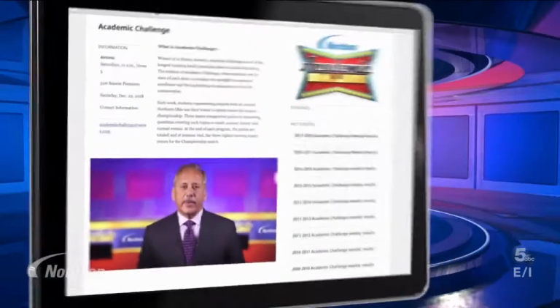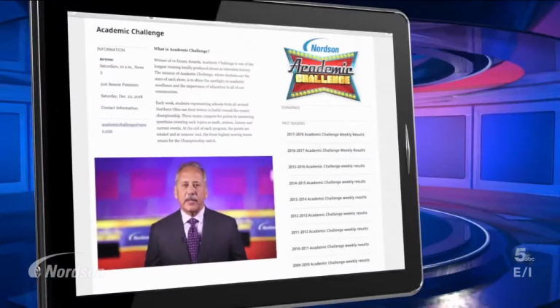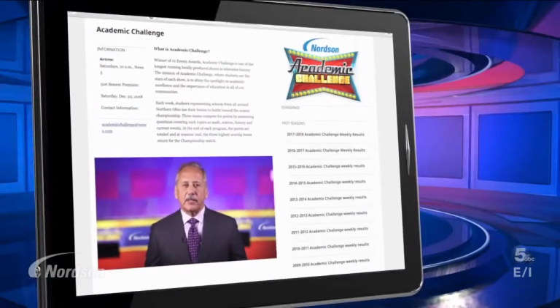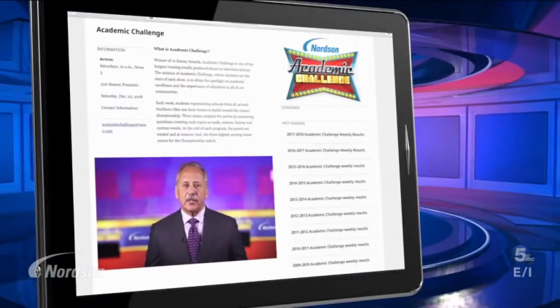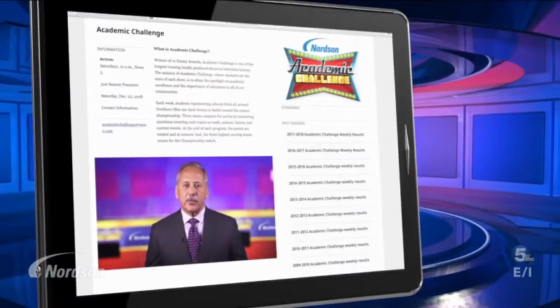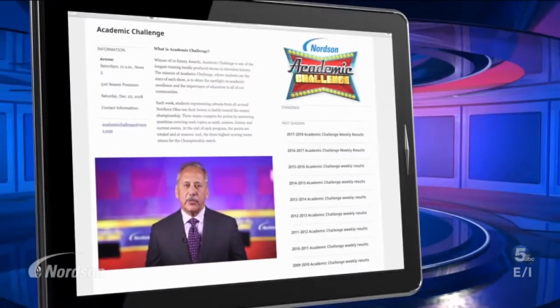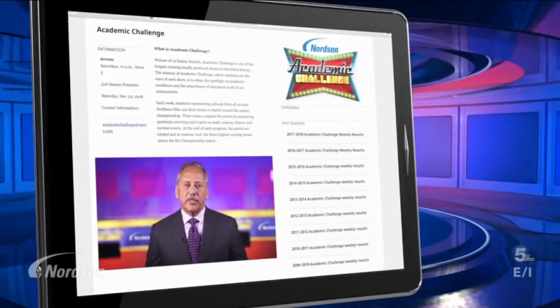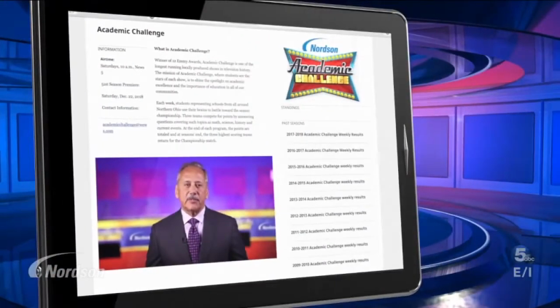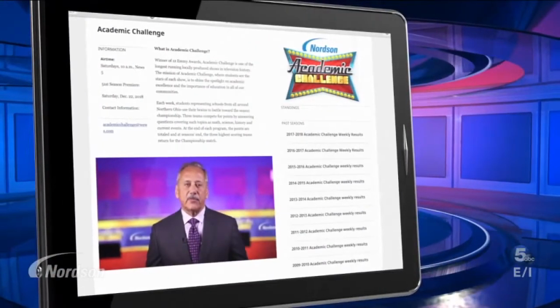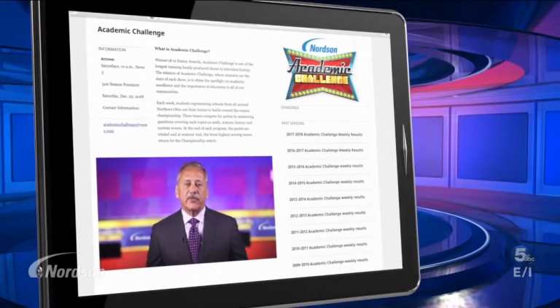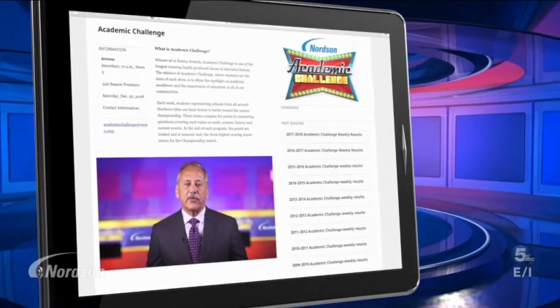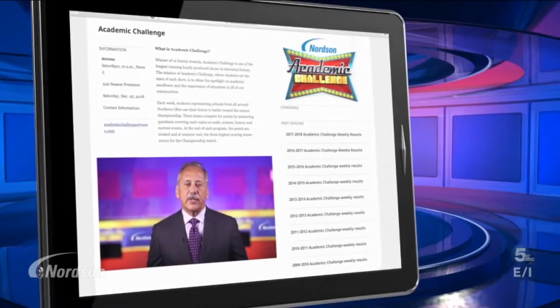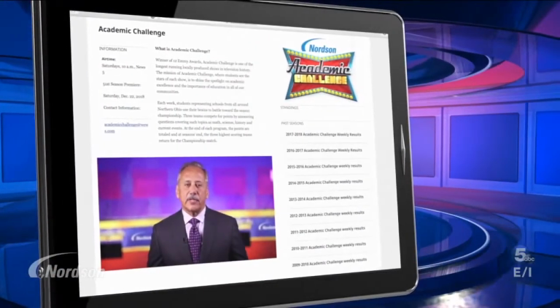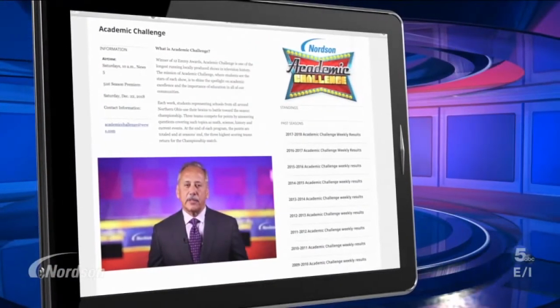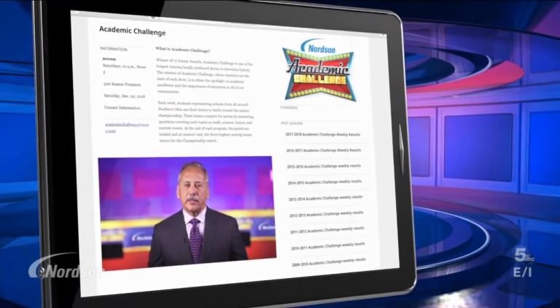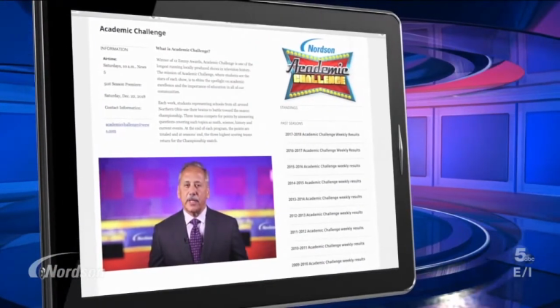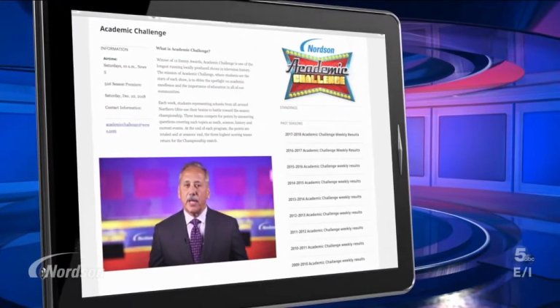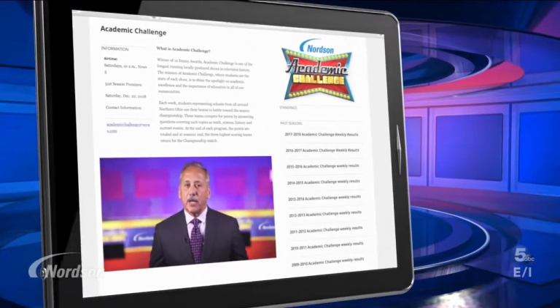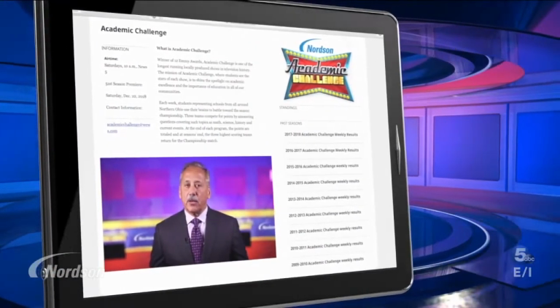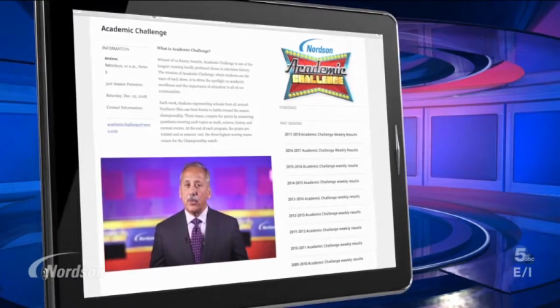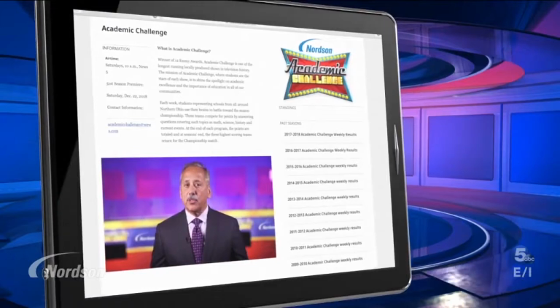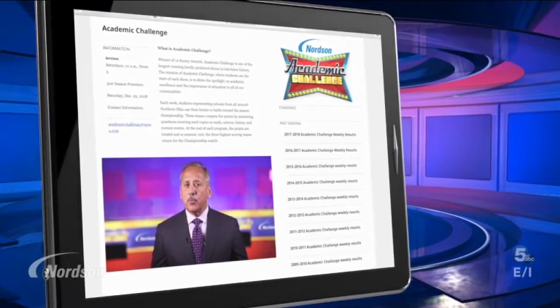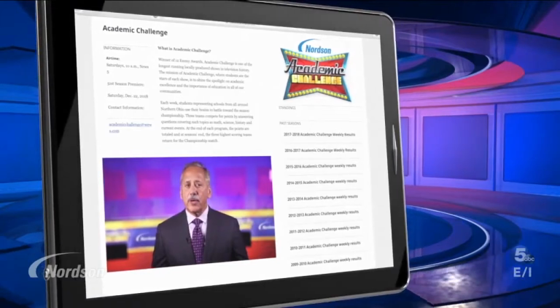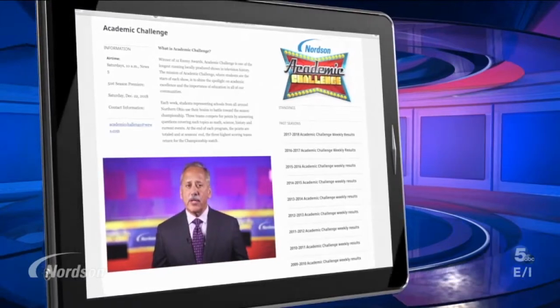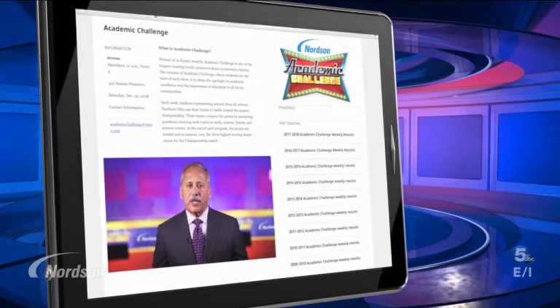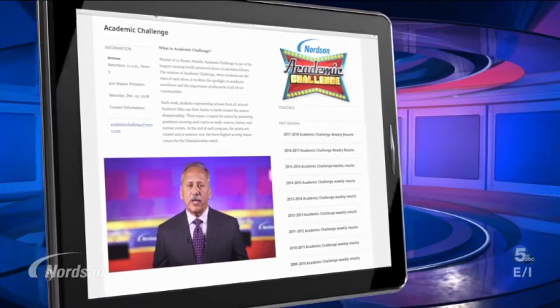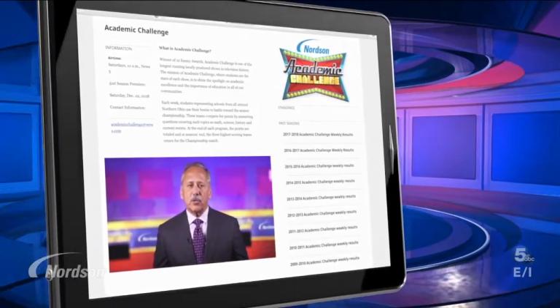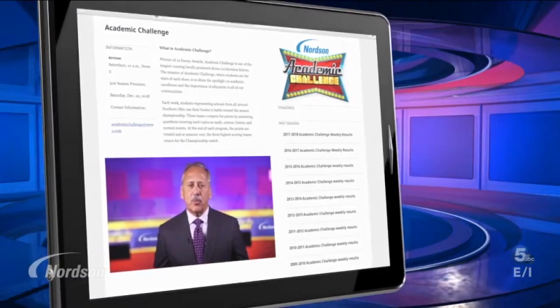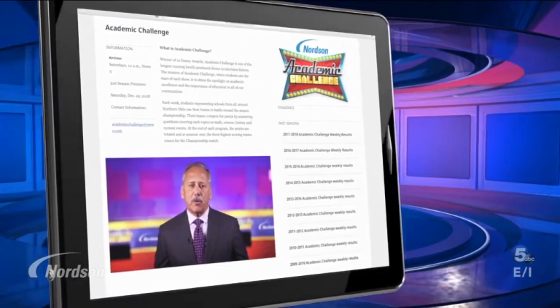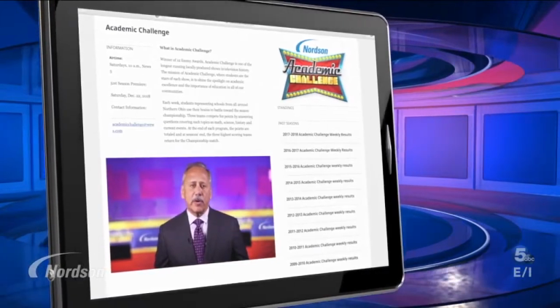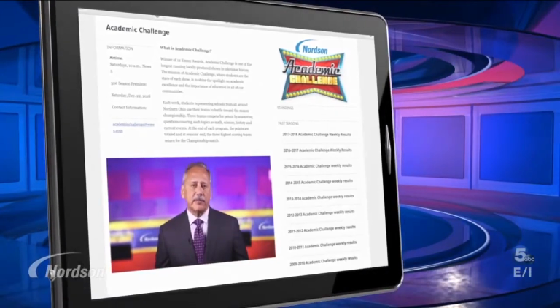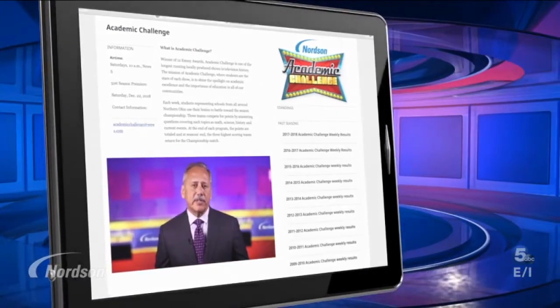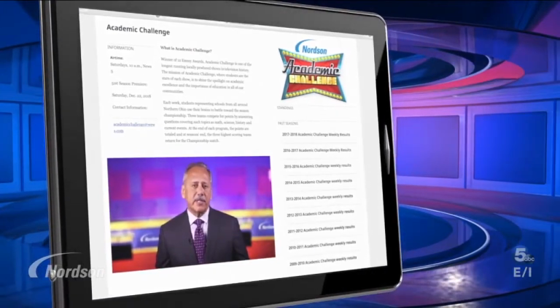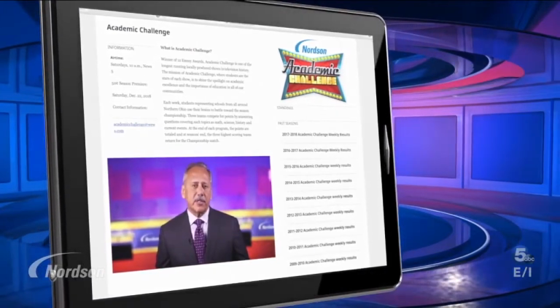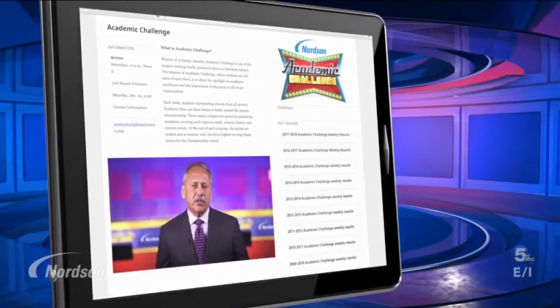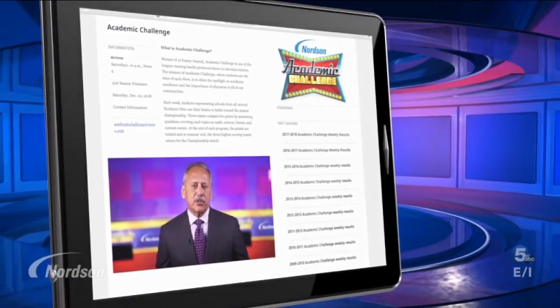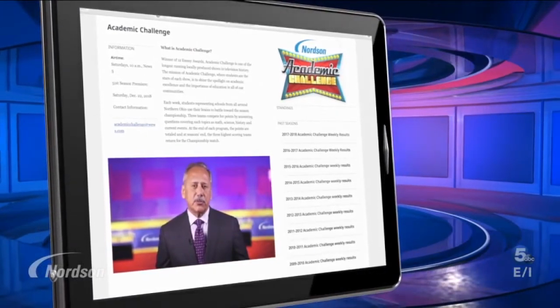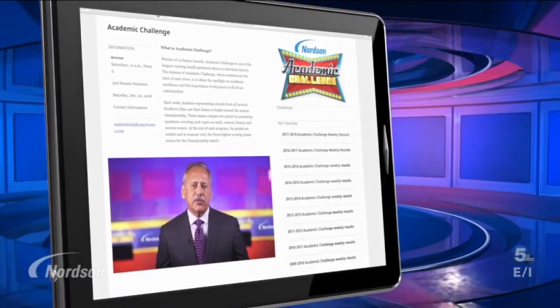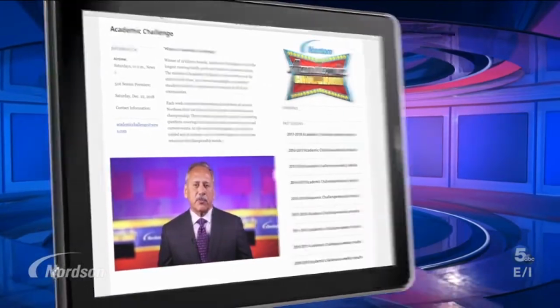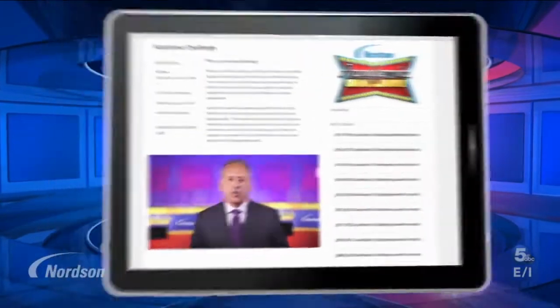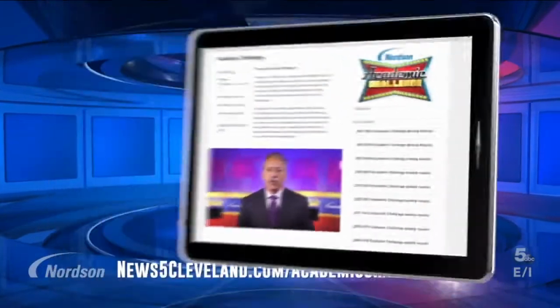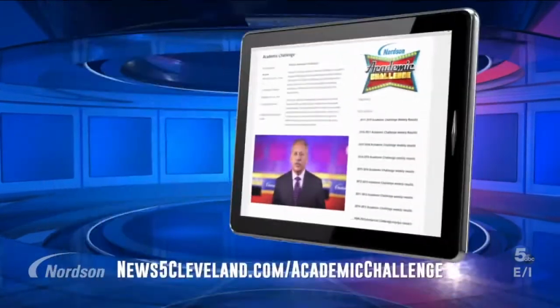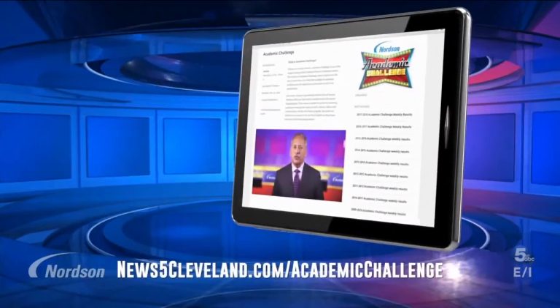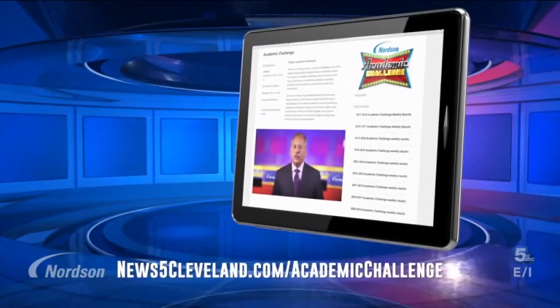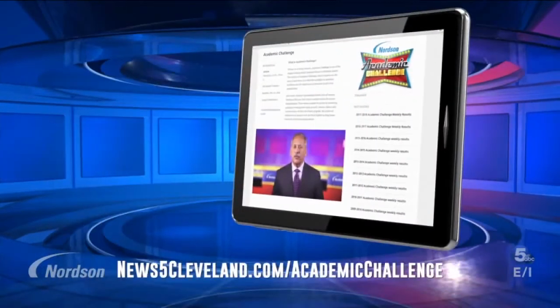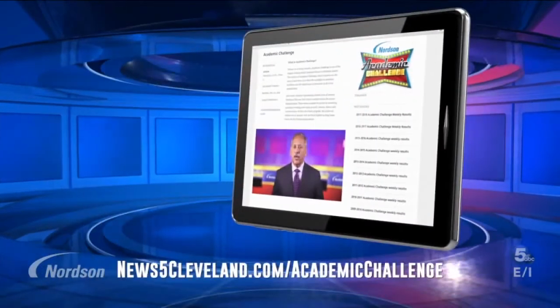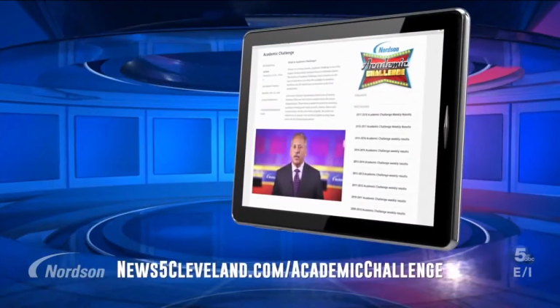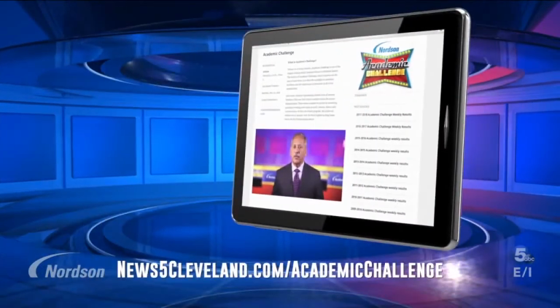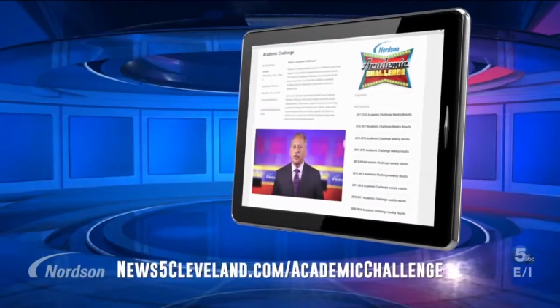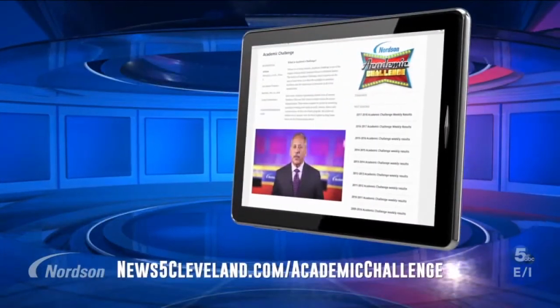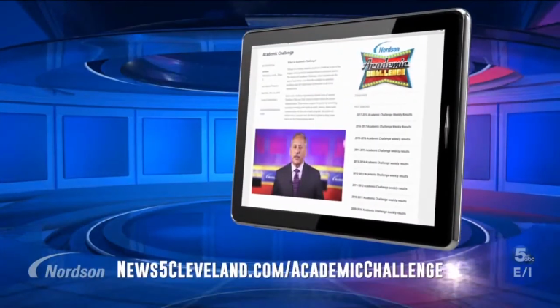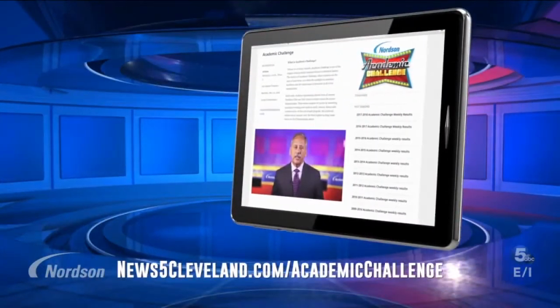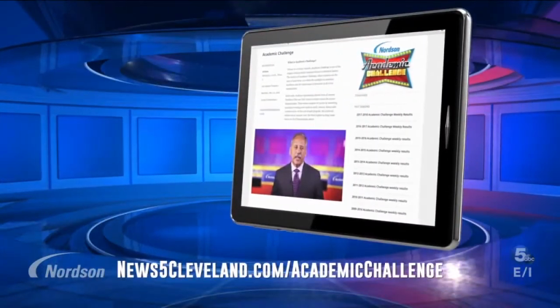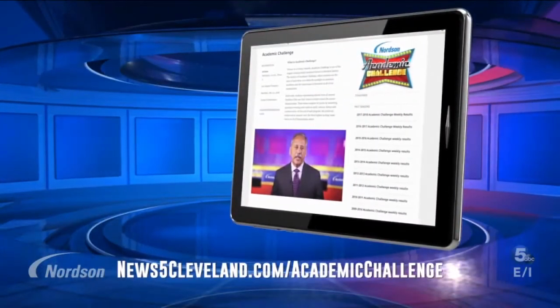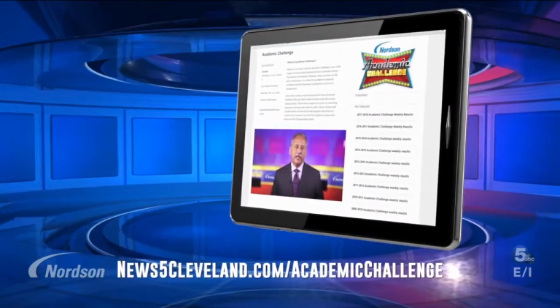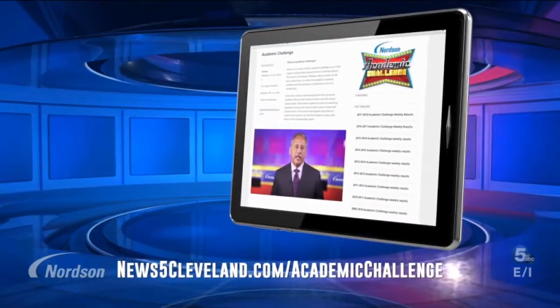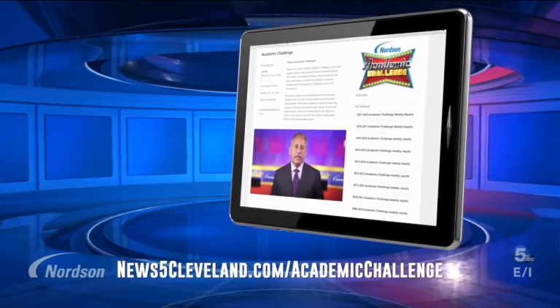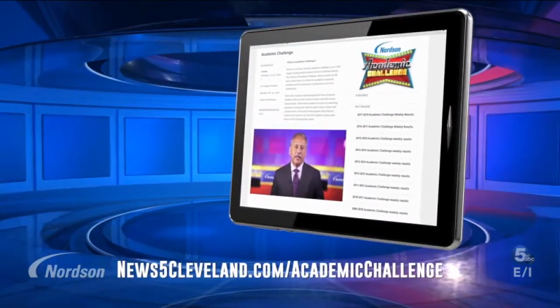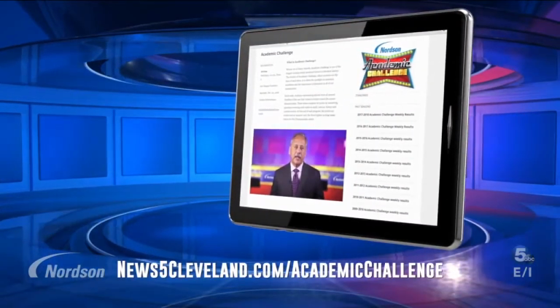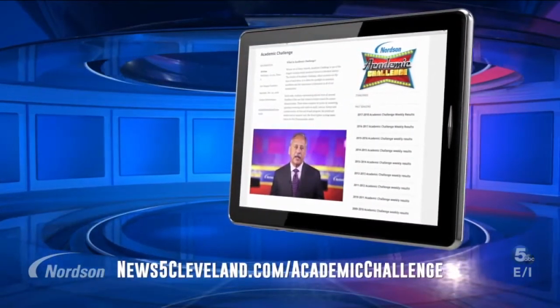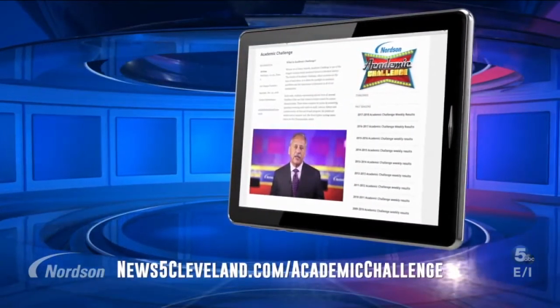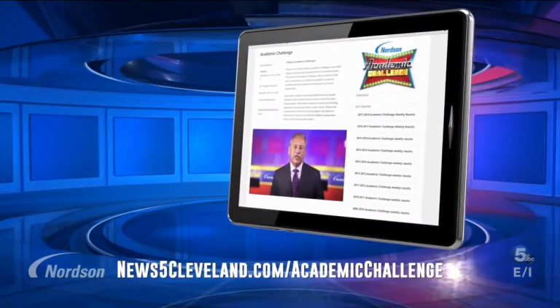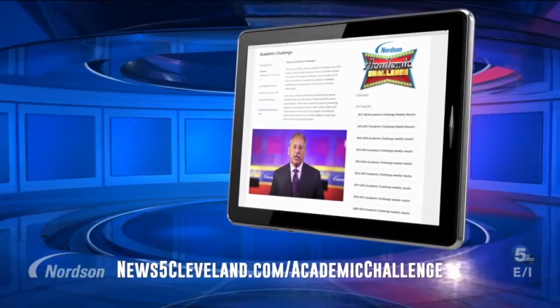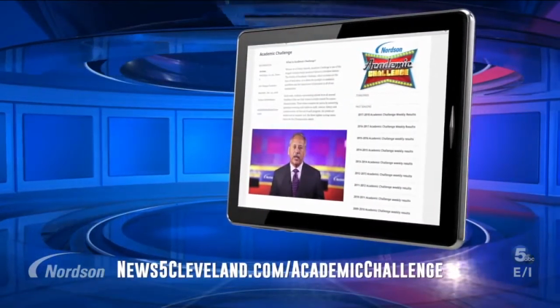For complete information about everything academic, visit us online at news5cleveland.com/academicchallenge.